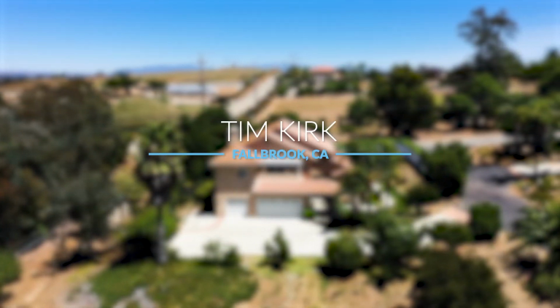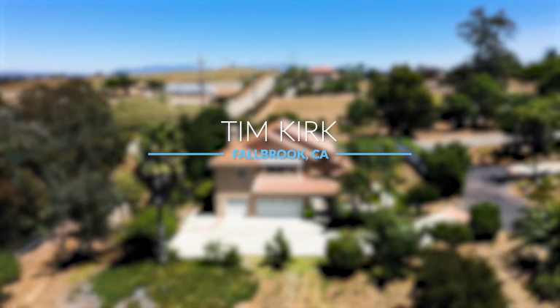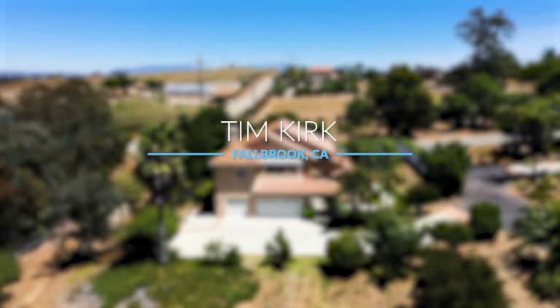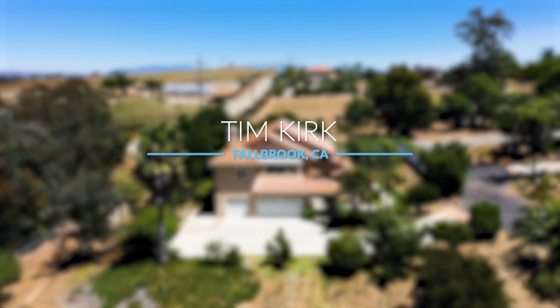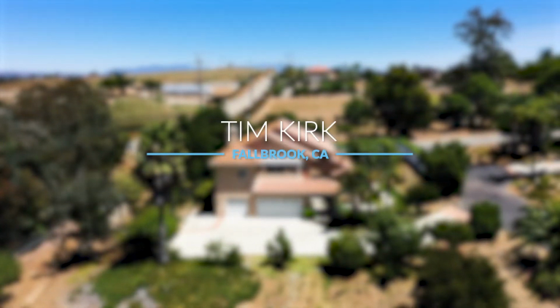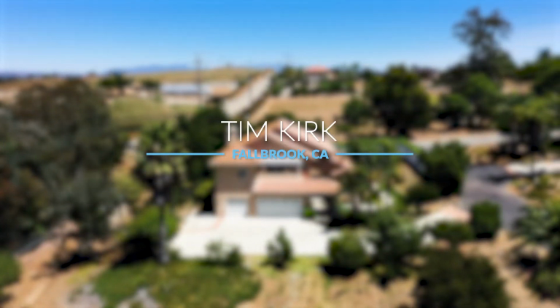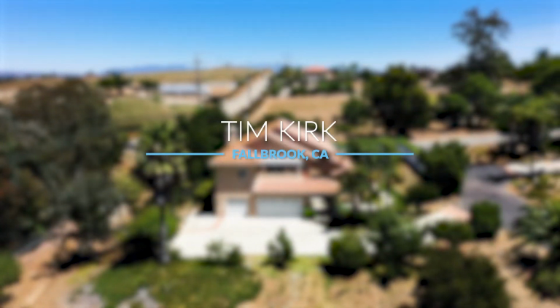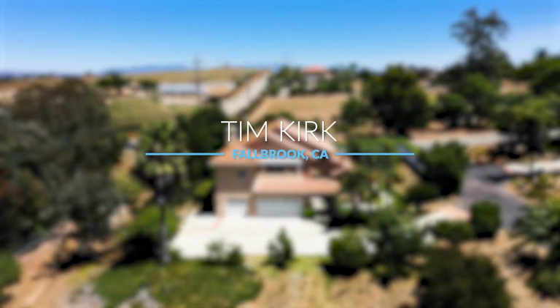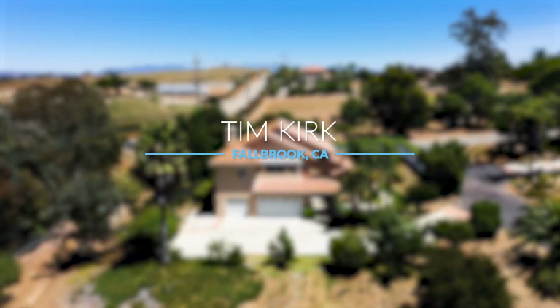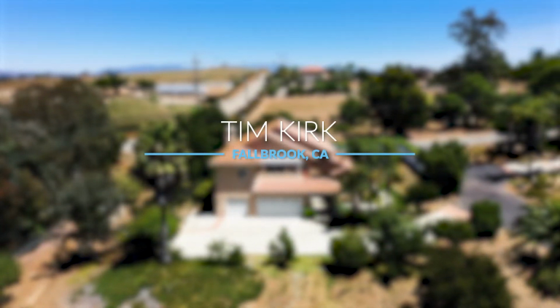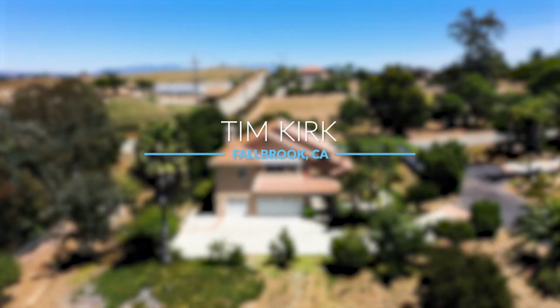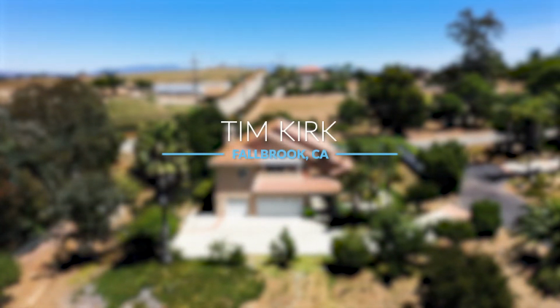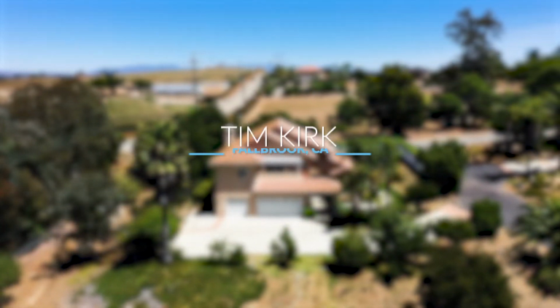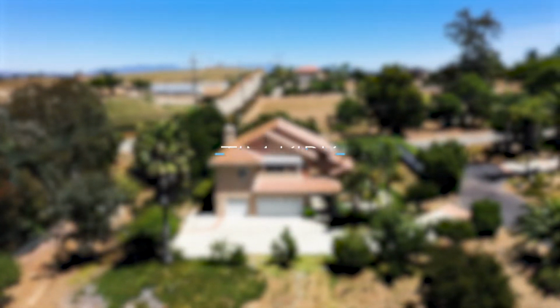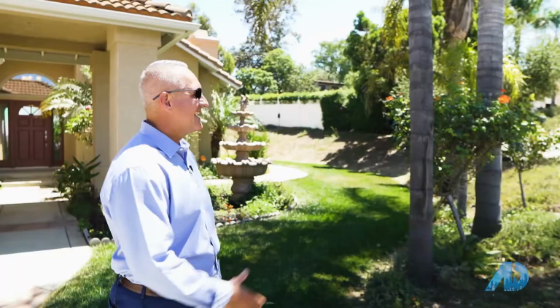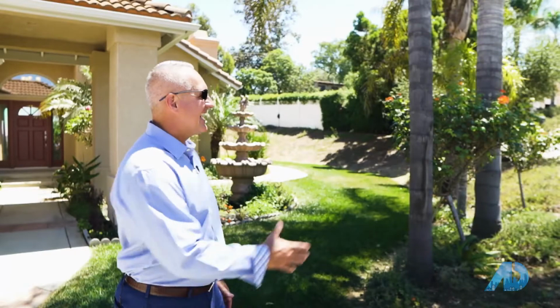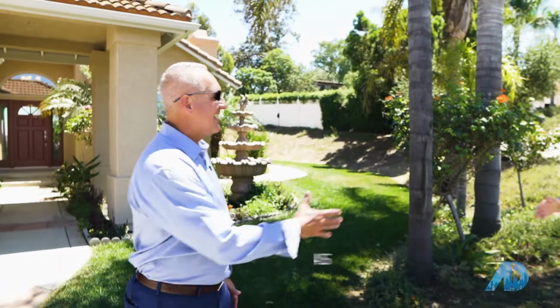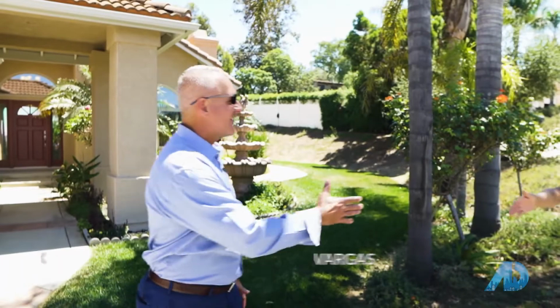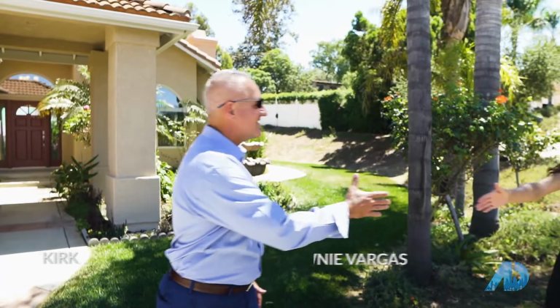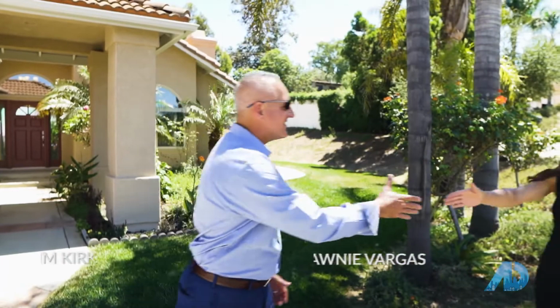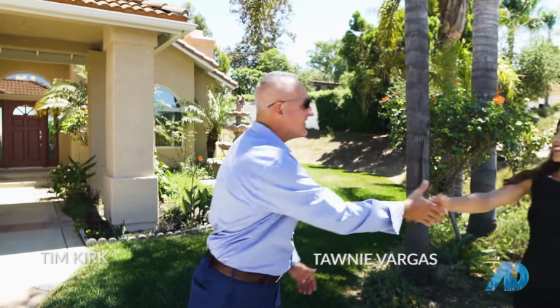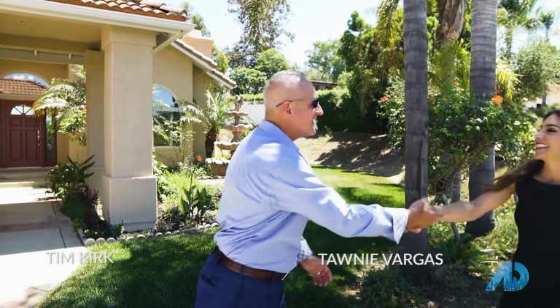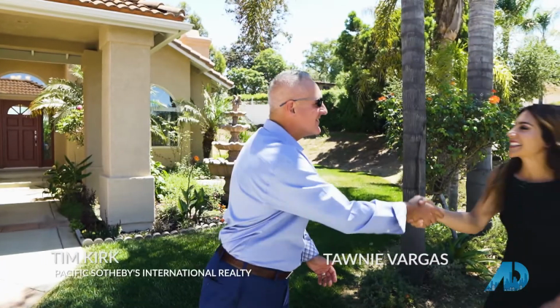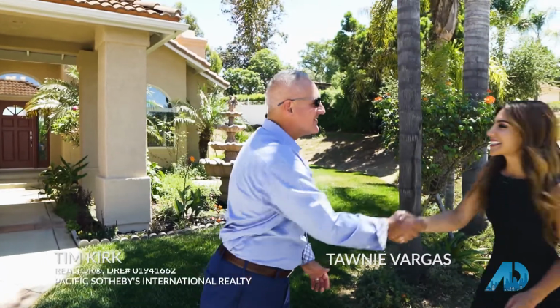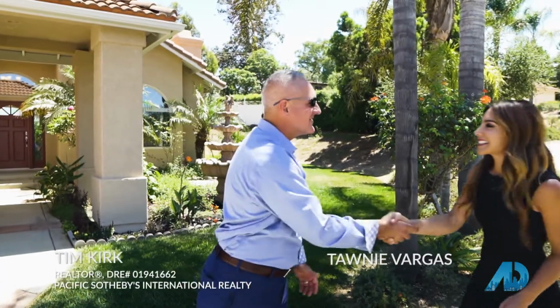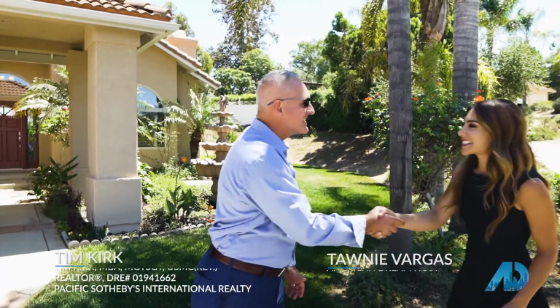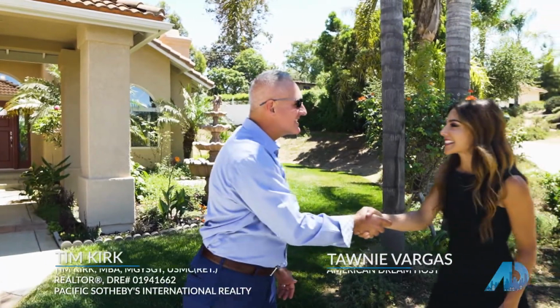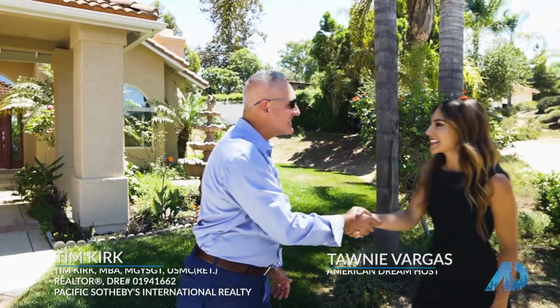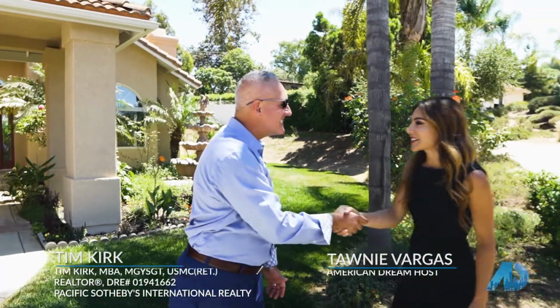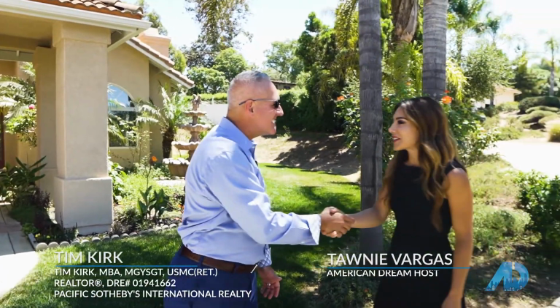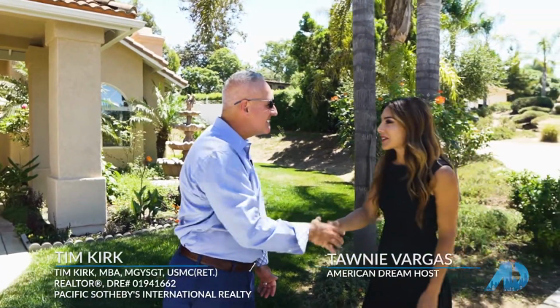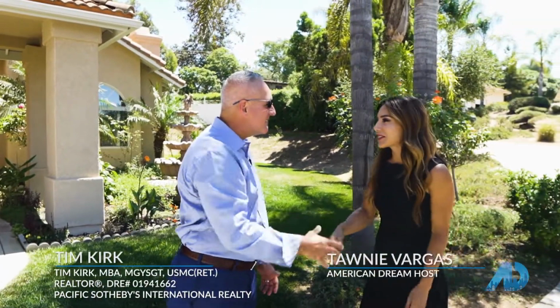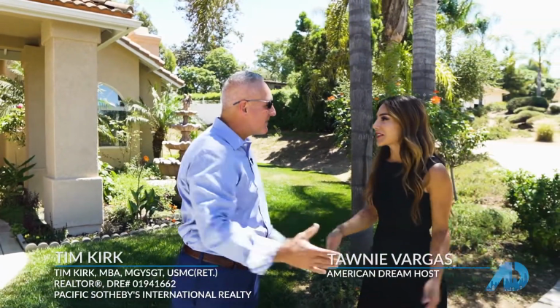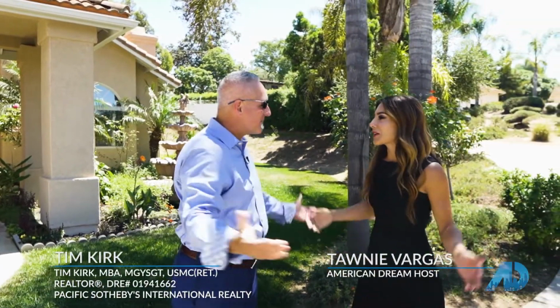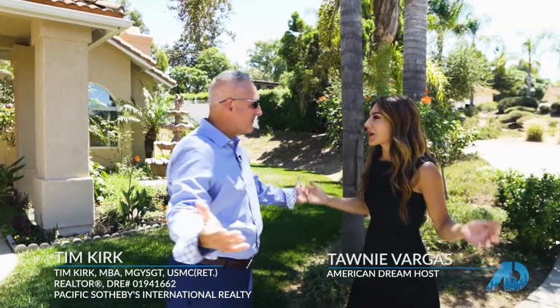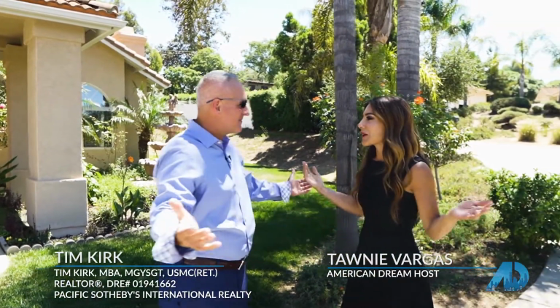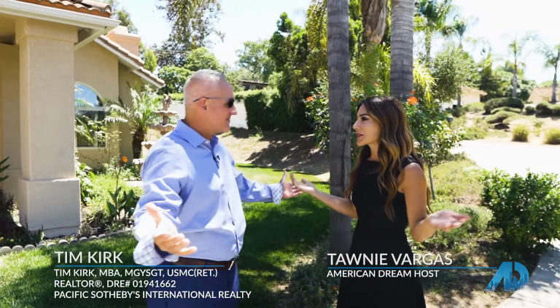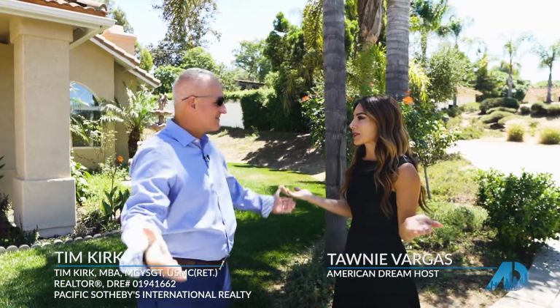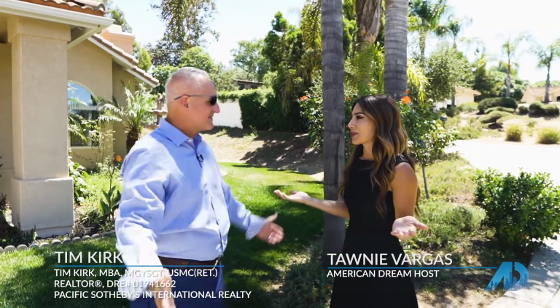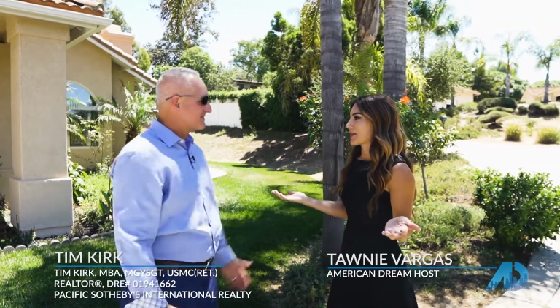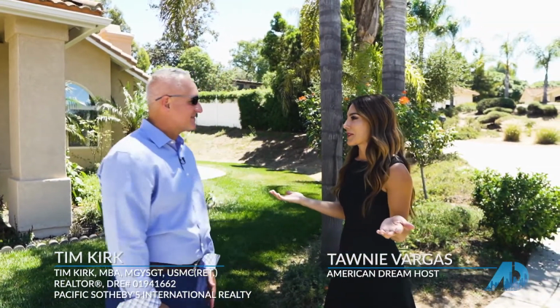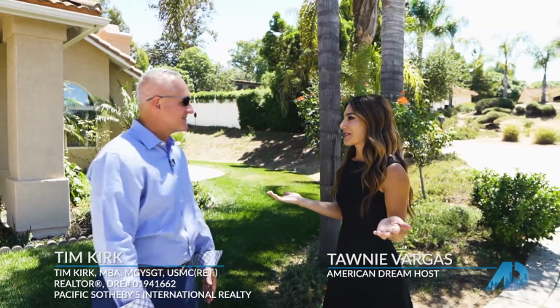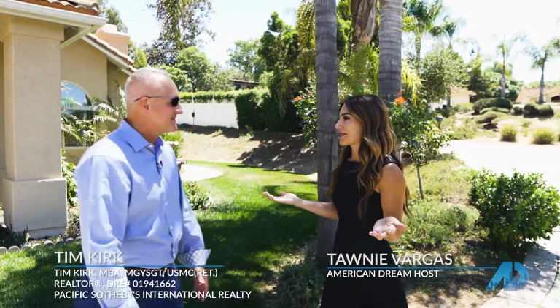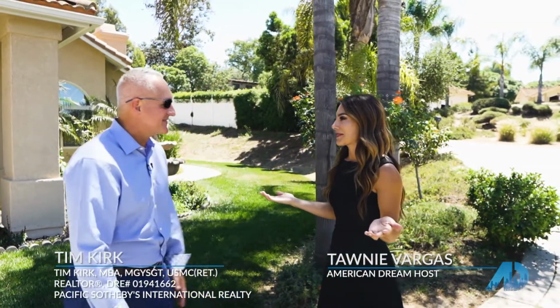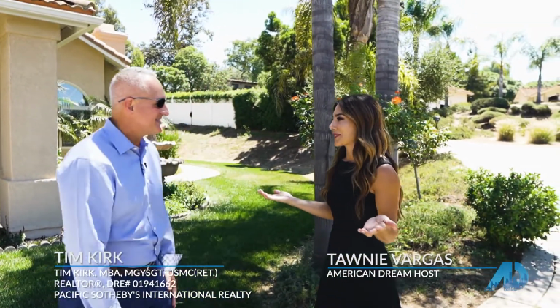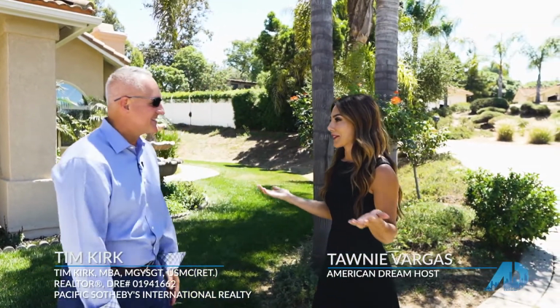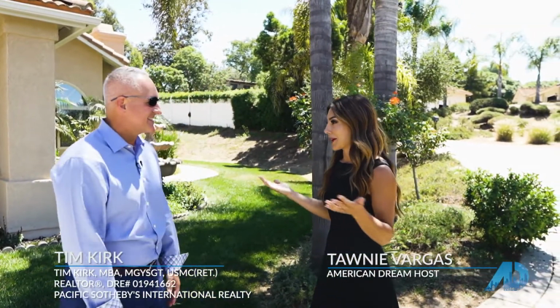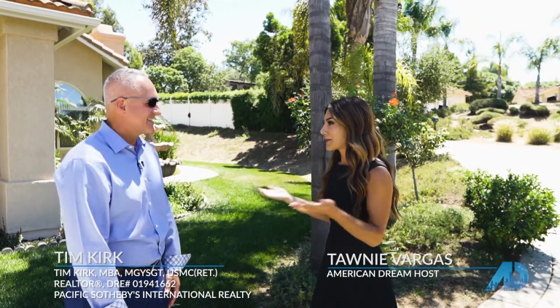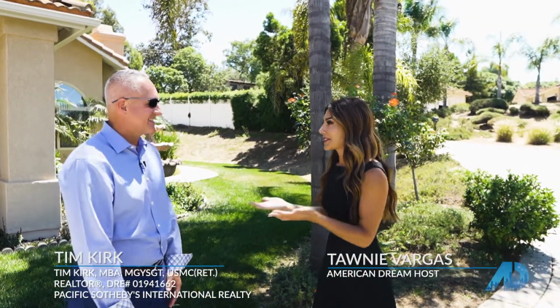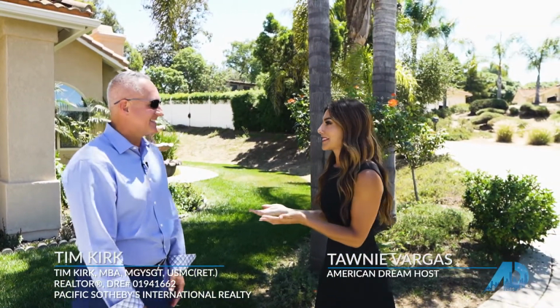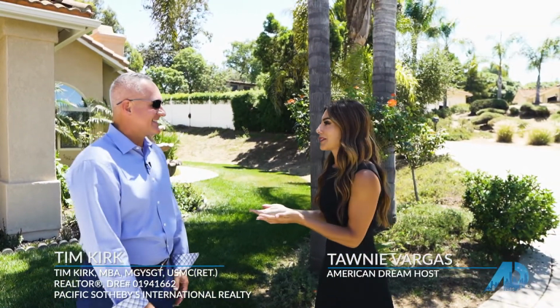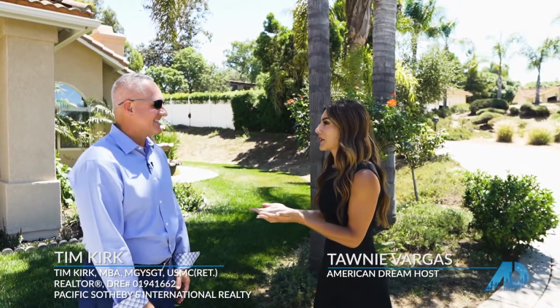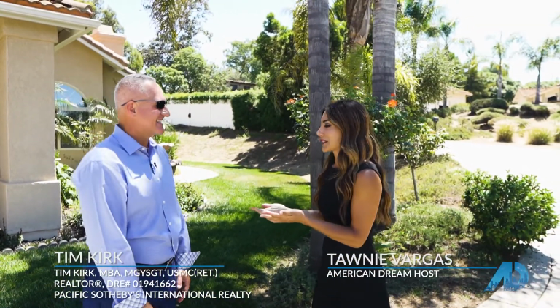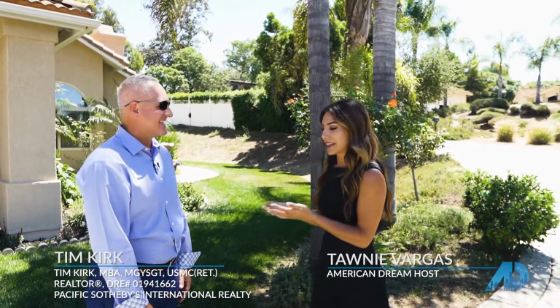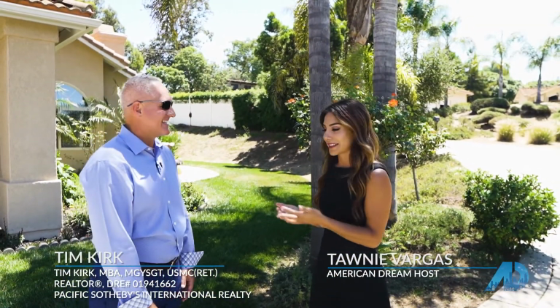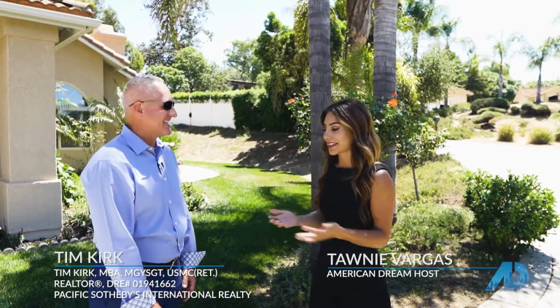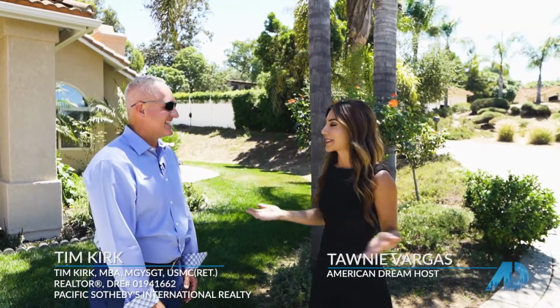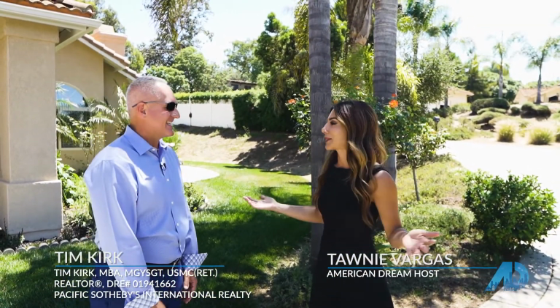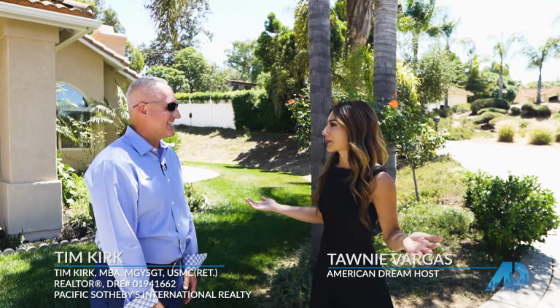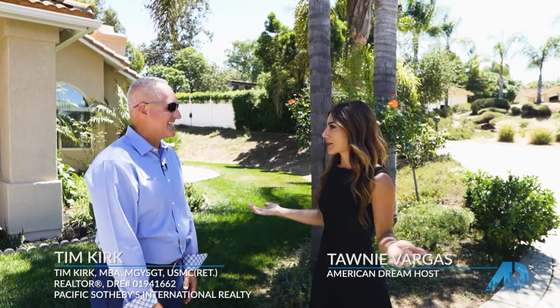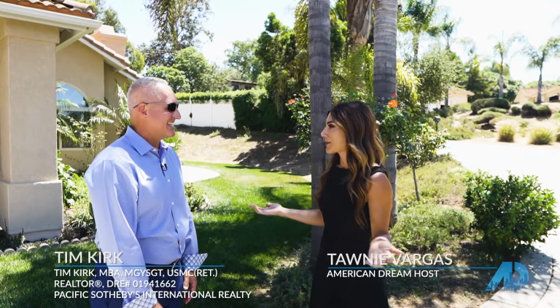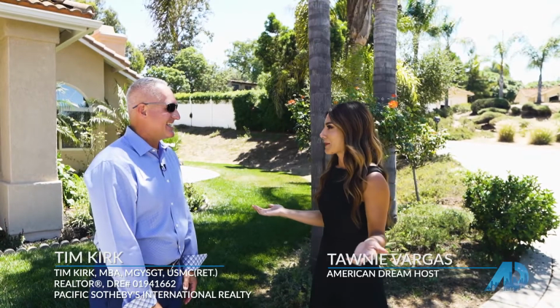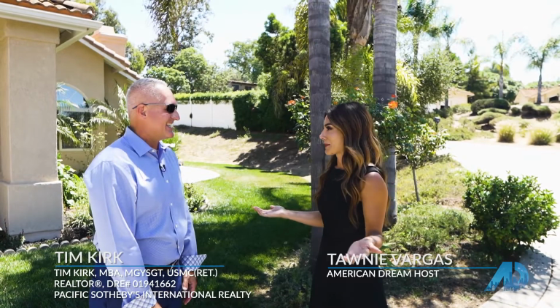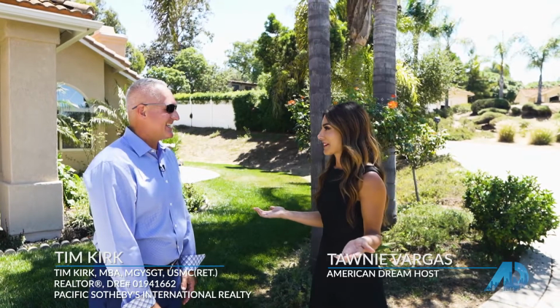Welcome, Tony. Hey Tim, how are you? Good to see you. You know, I always look forward to coming to see you because I get to see a little bit of Fallbrook.